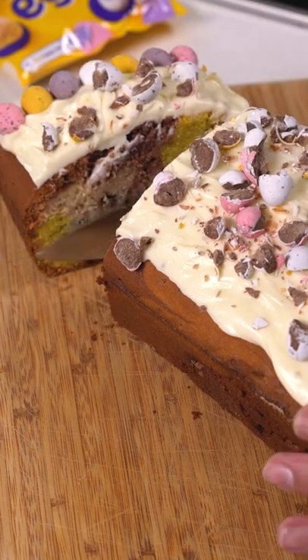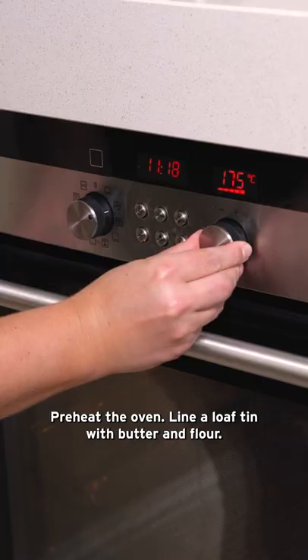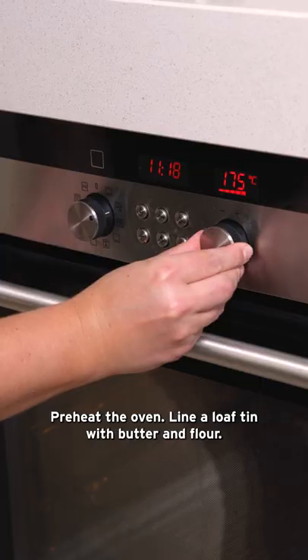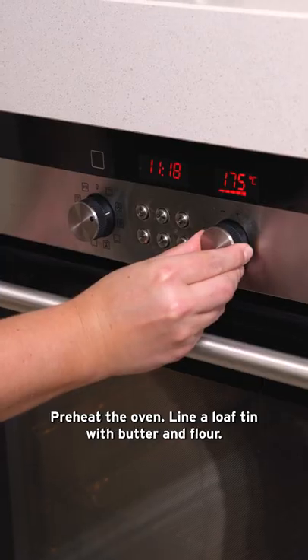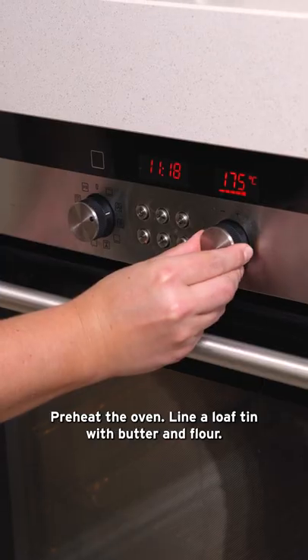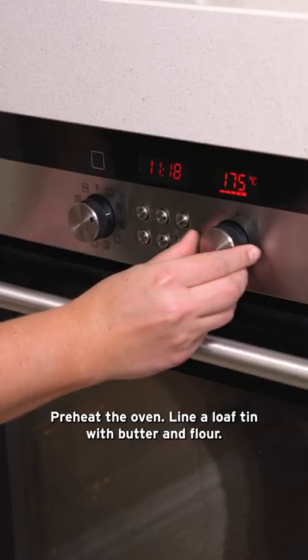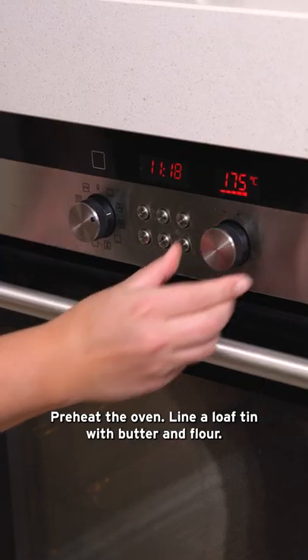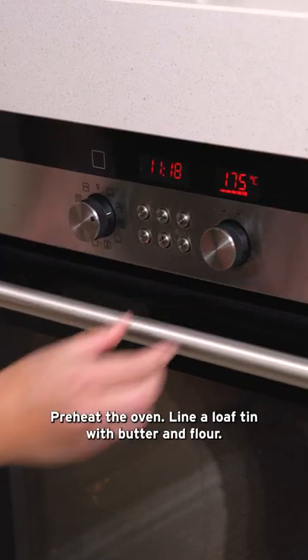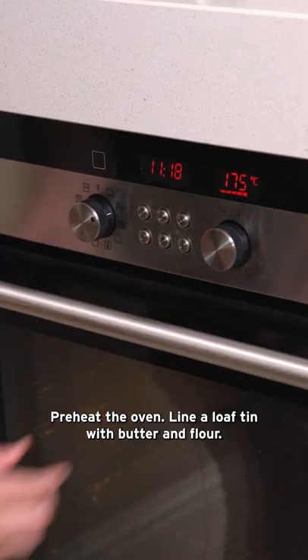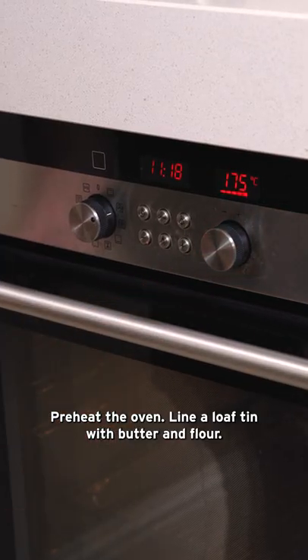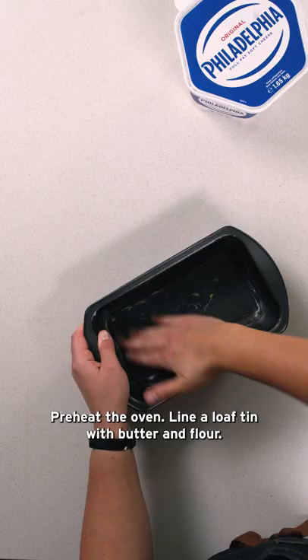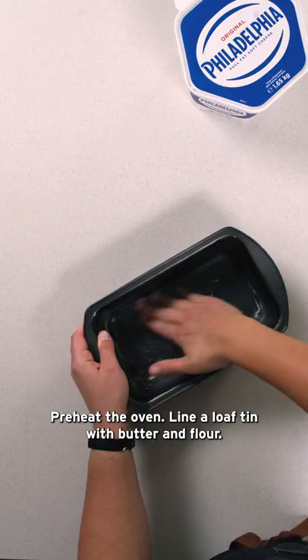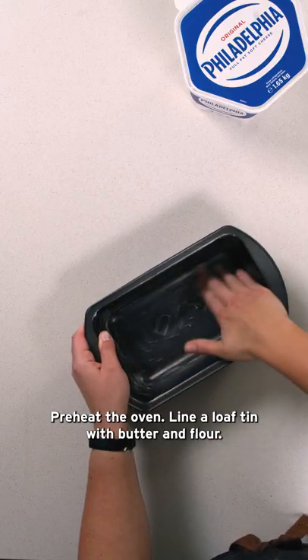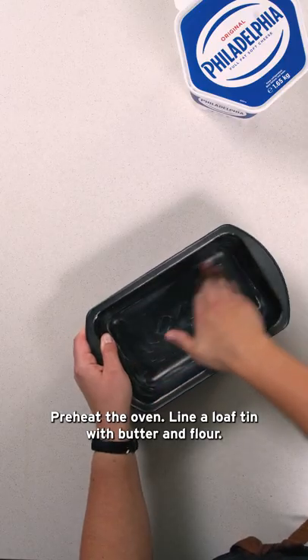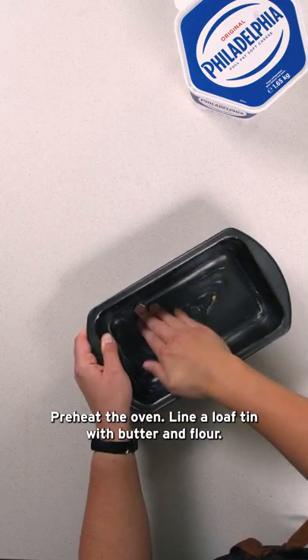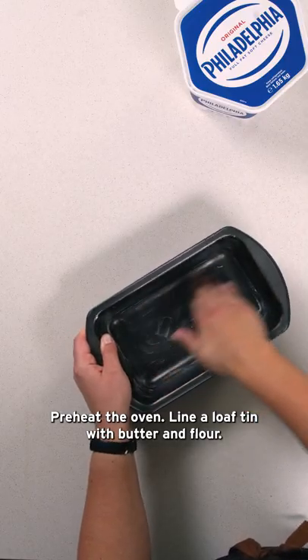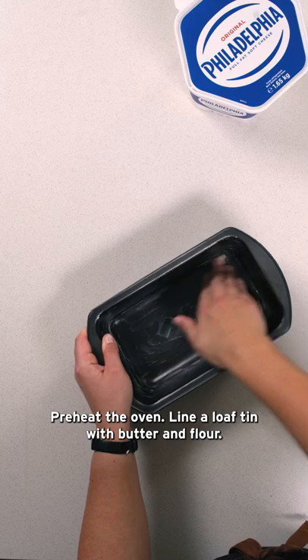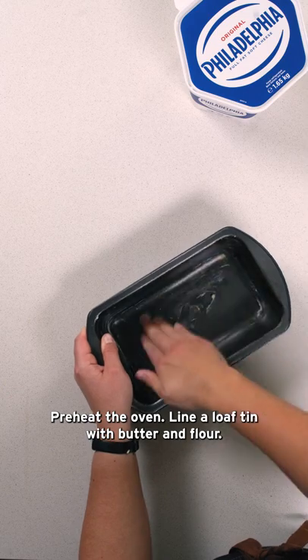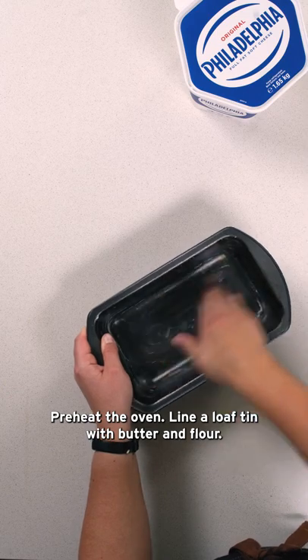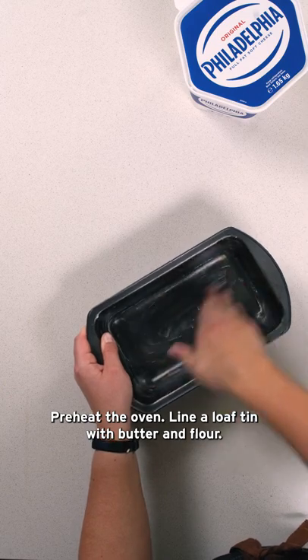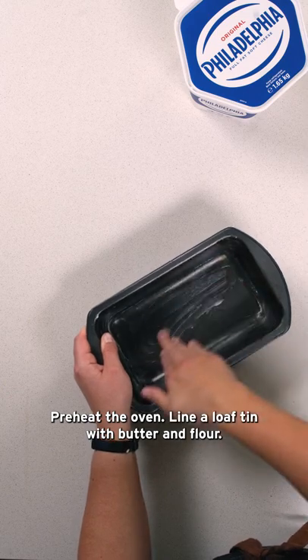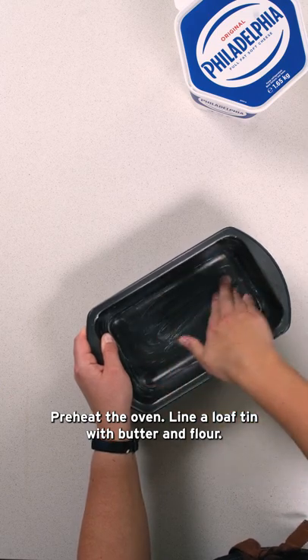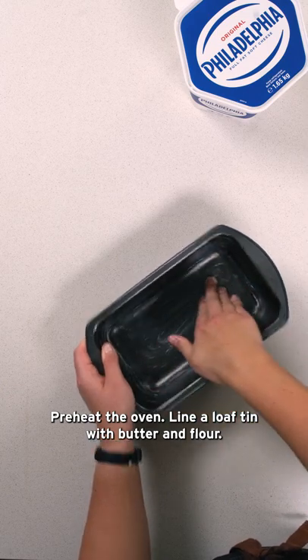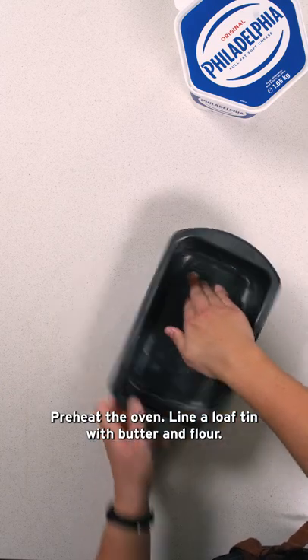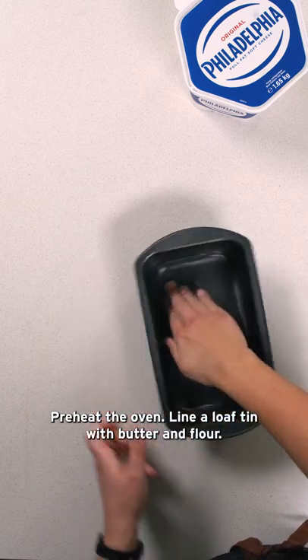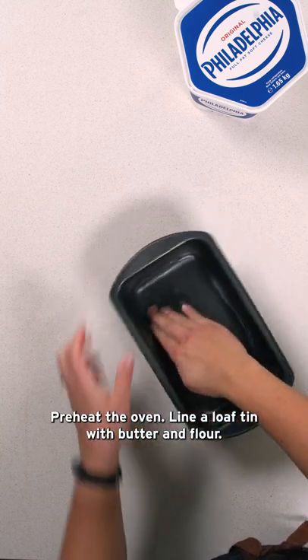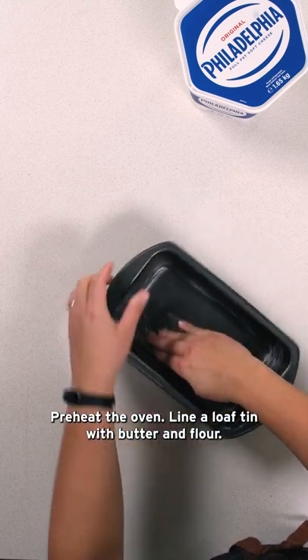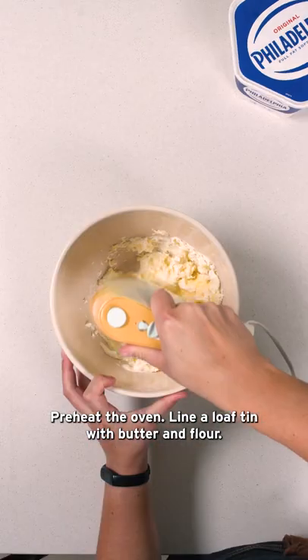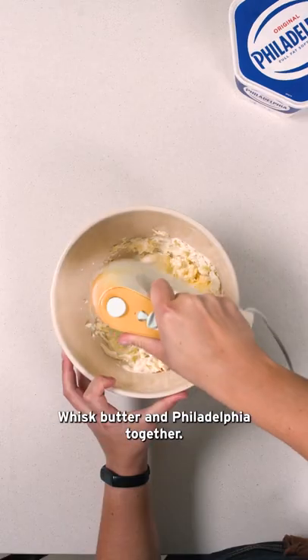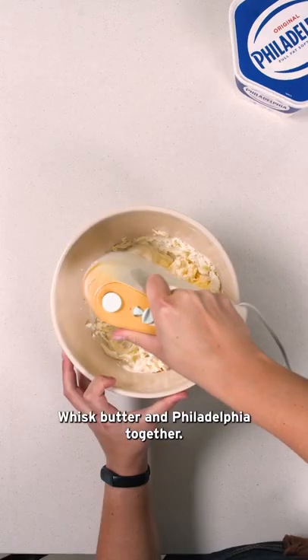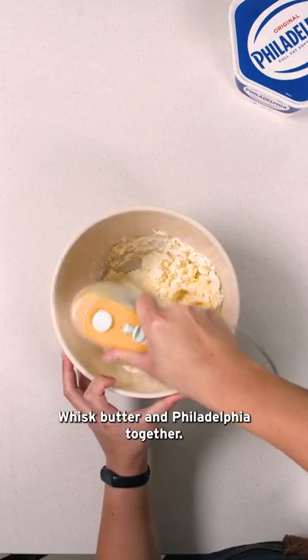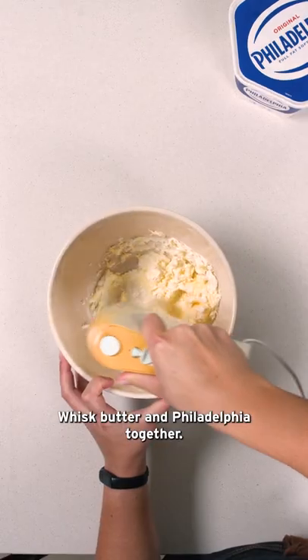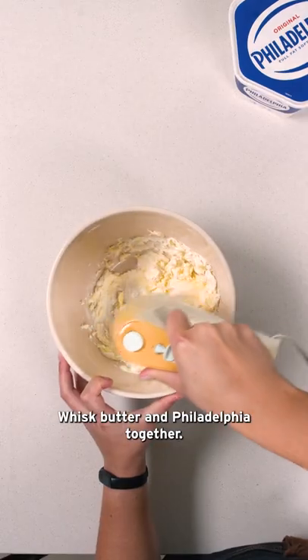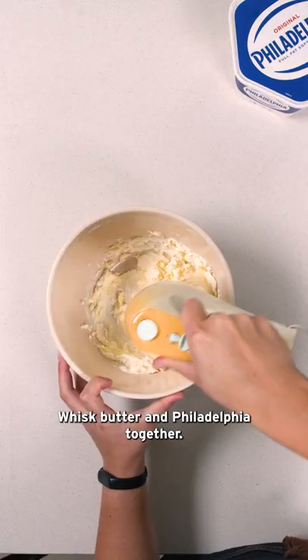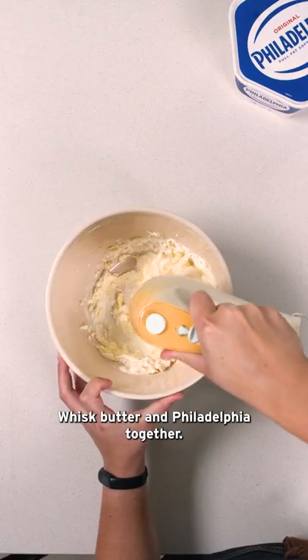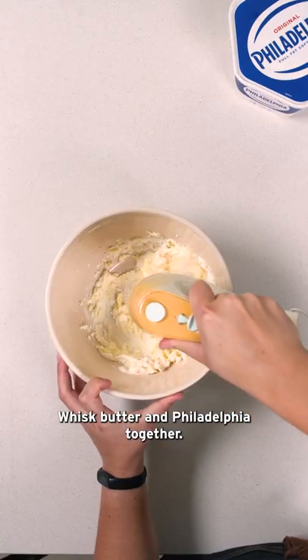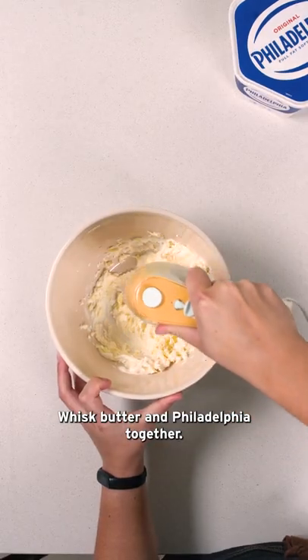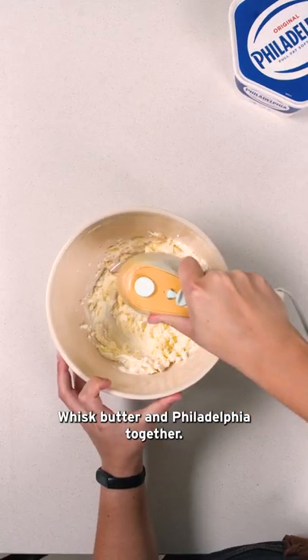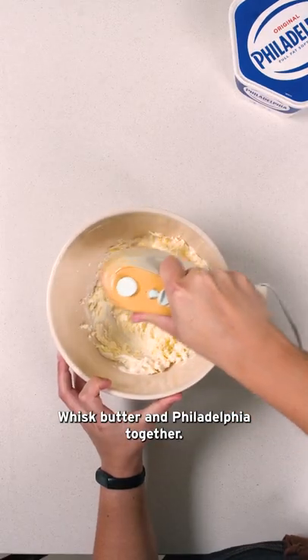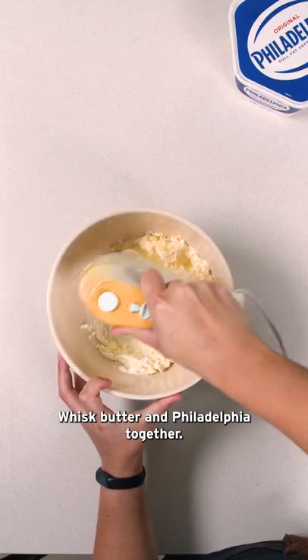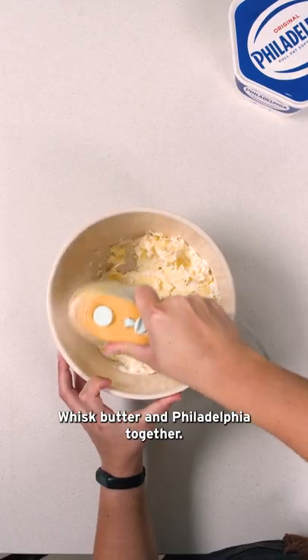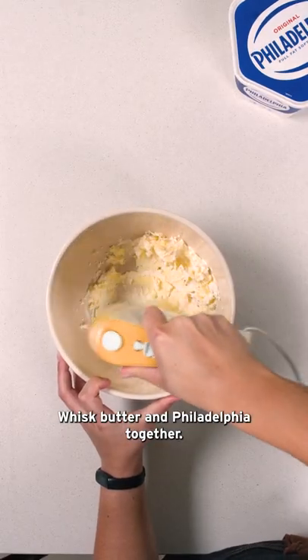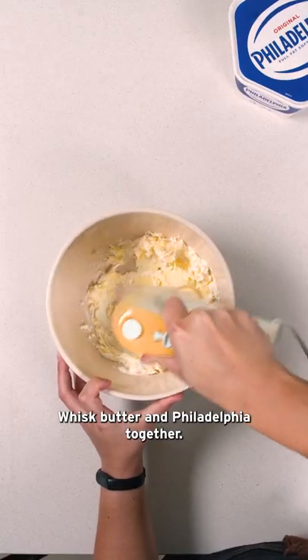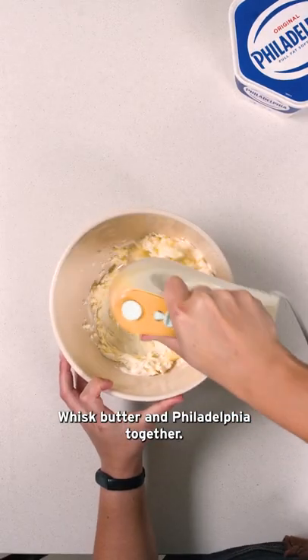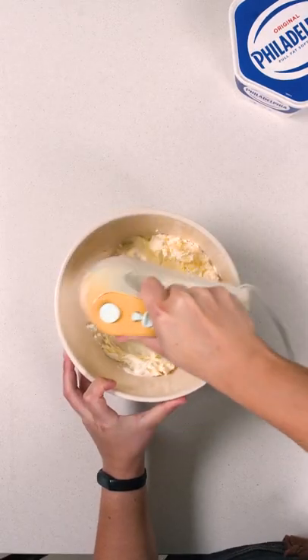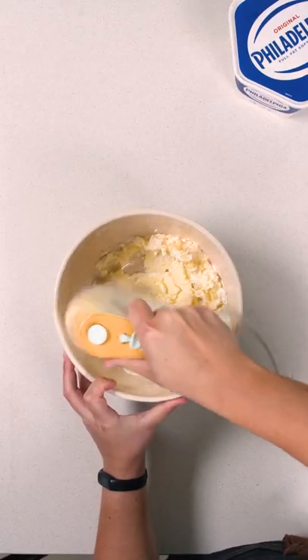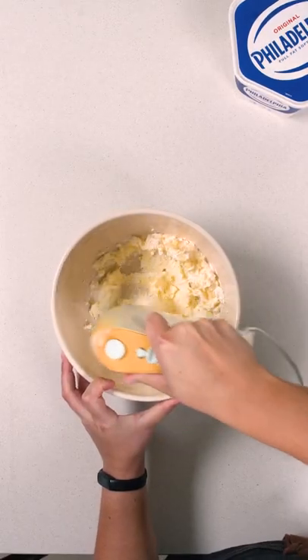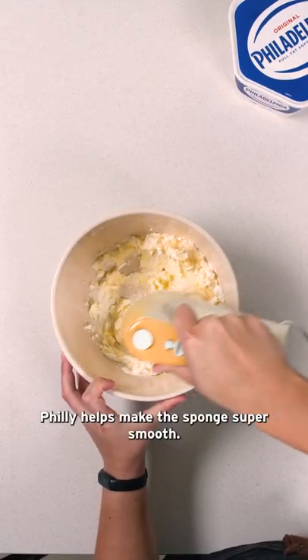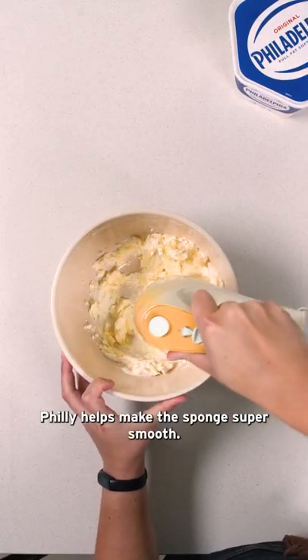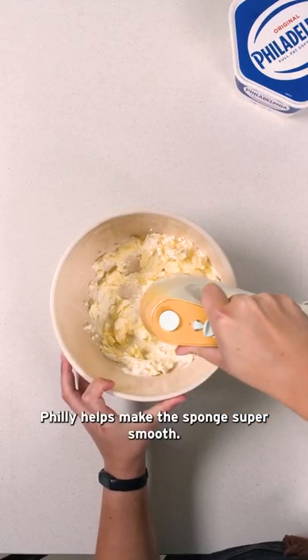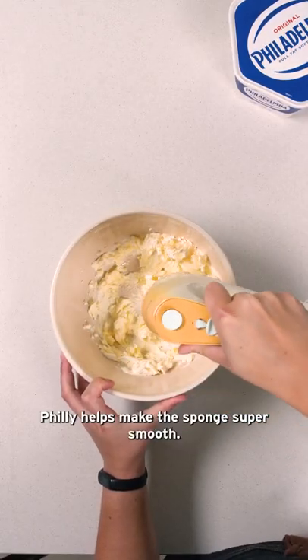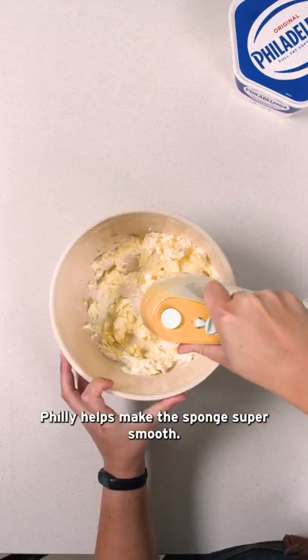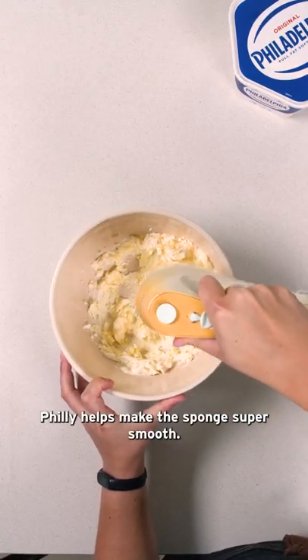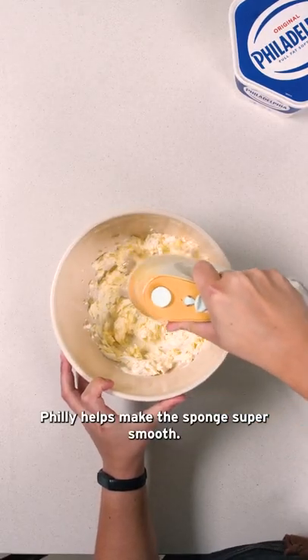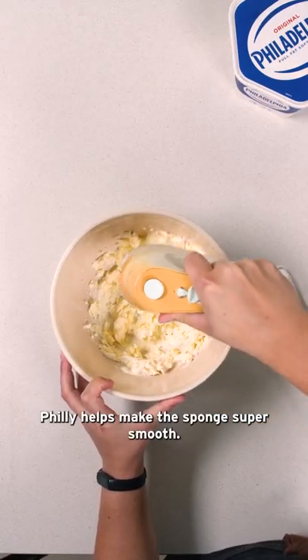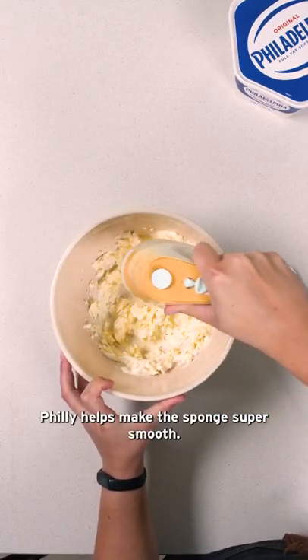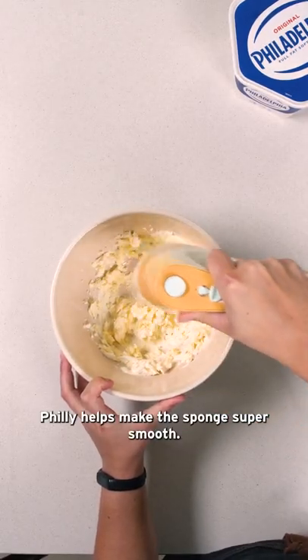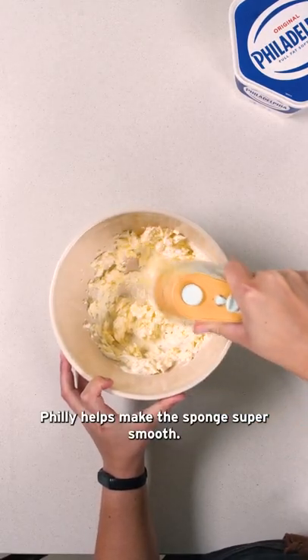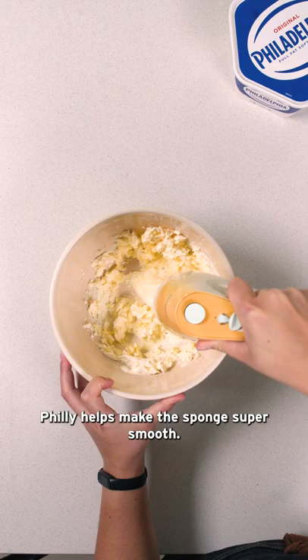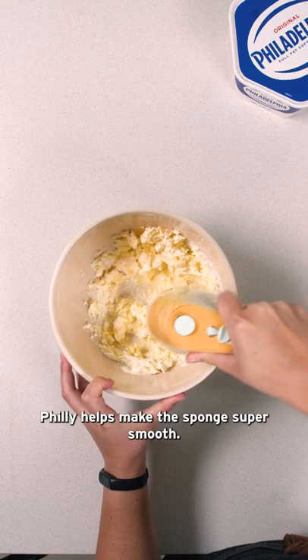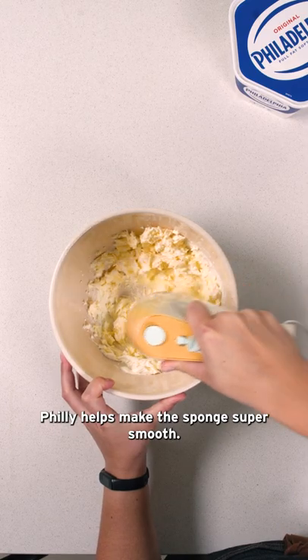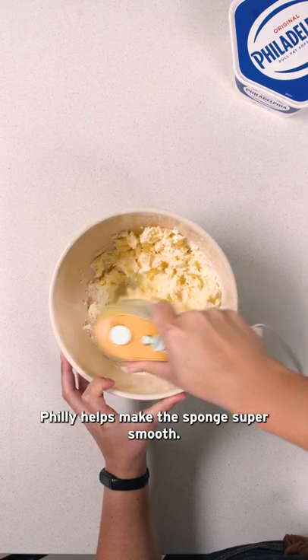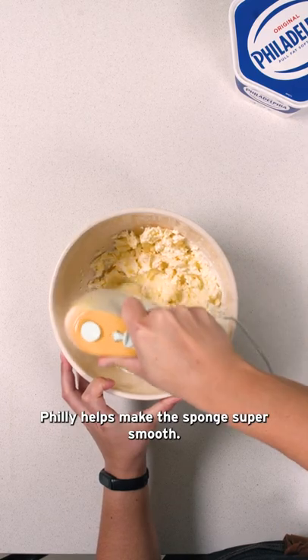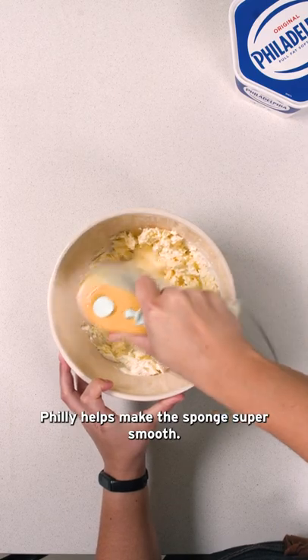Preheat the oven and line a loaf tin with butter and flour. Whisk butter and Philadelphia together — Philly helps make the sponge super smooth.